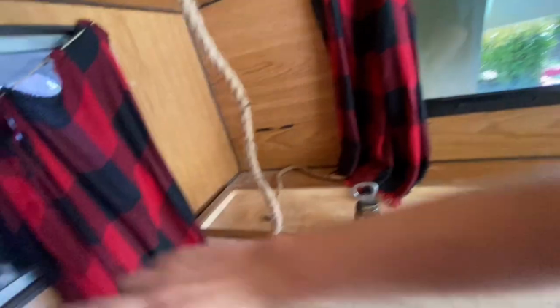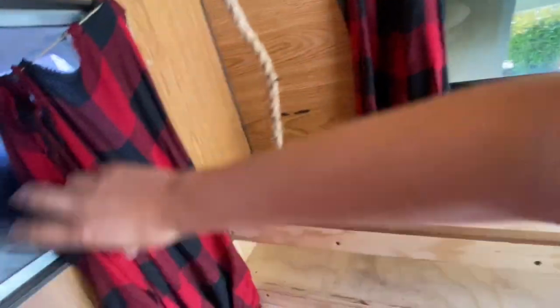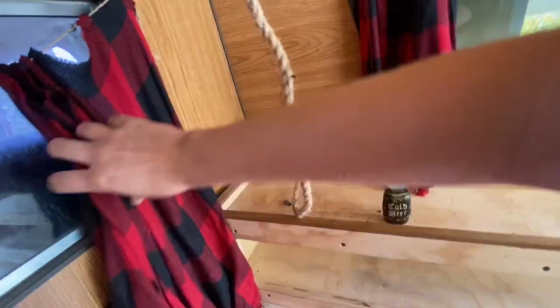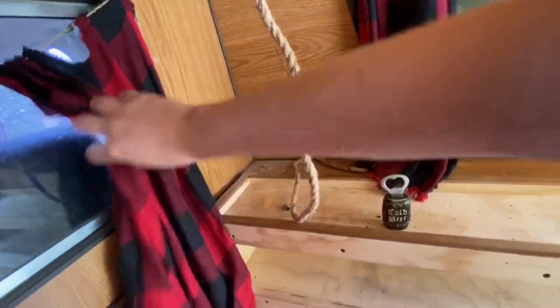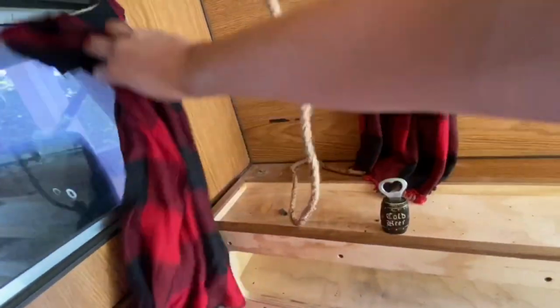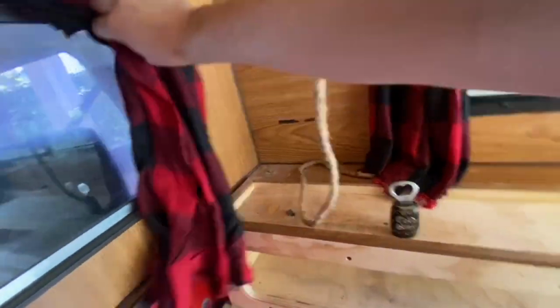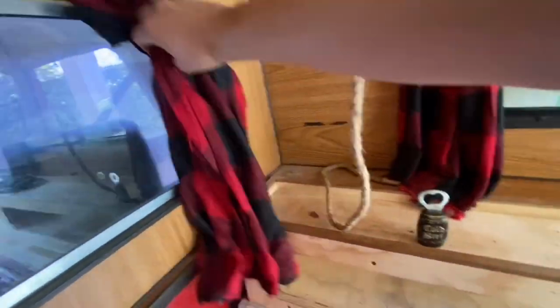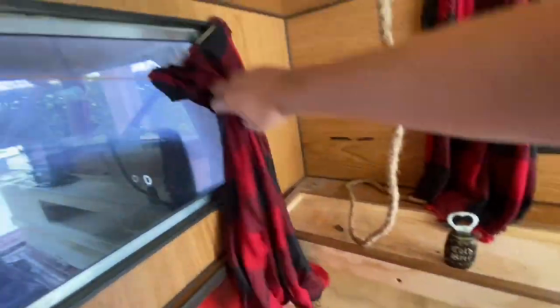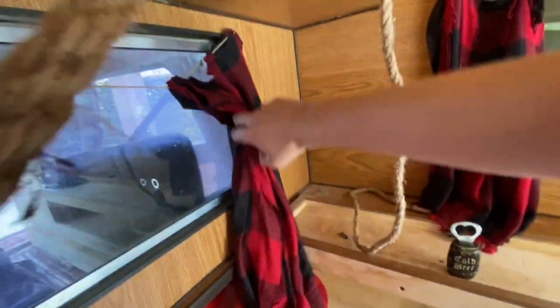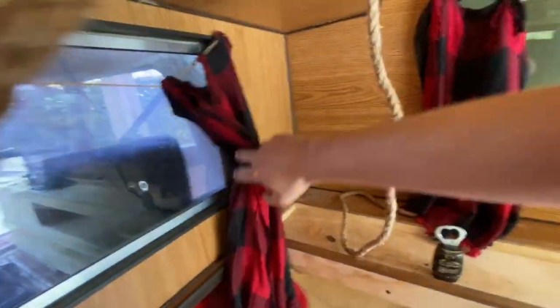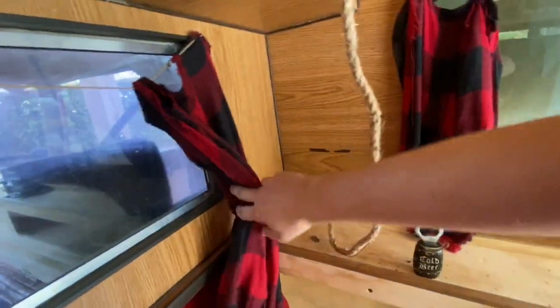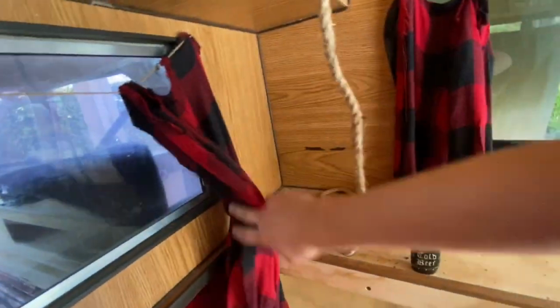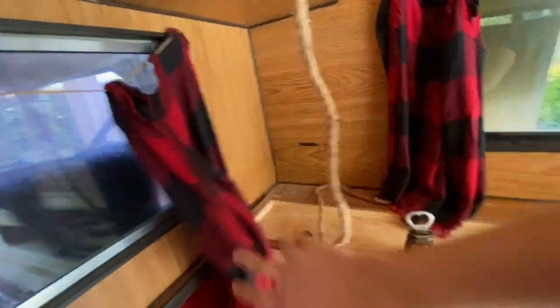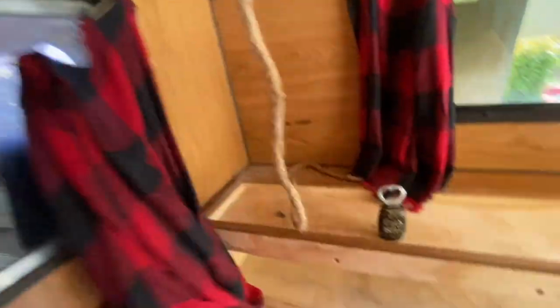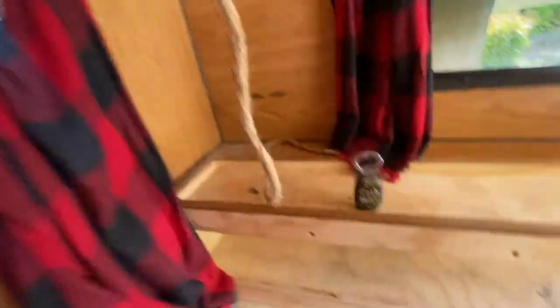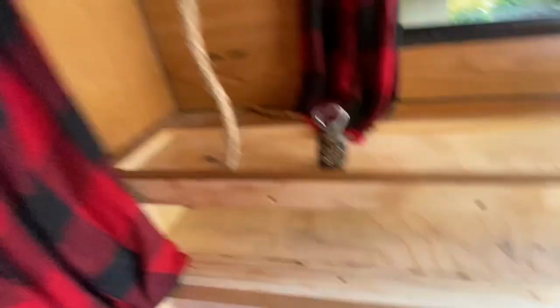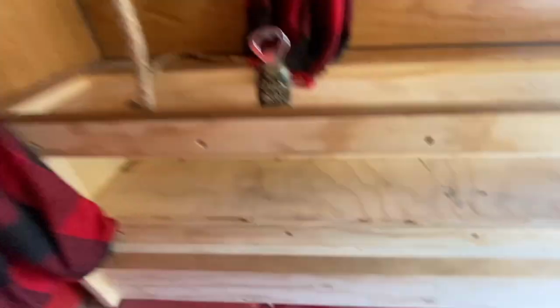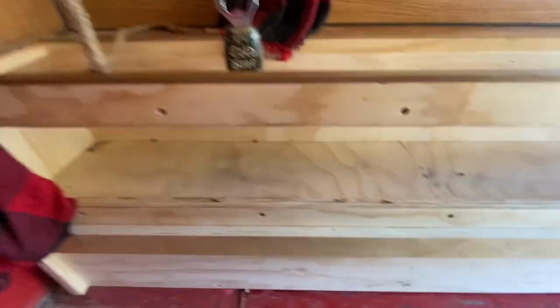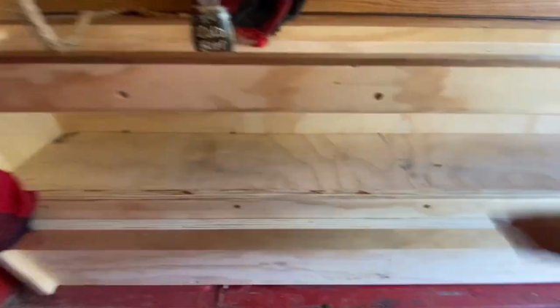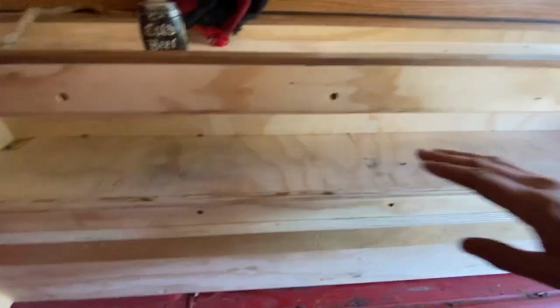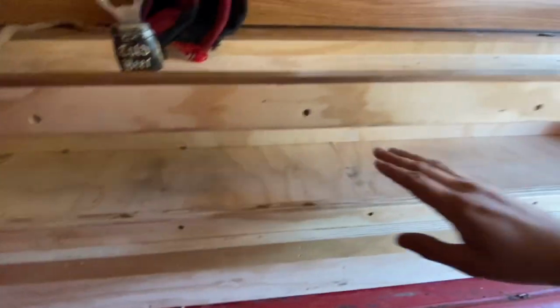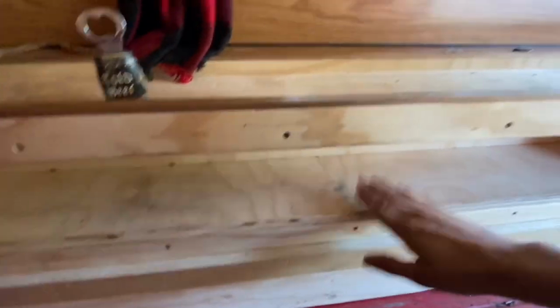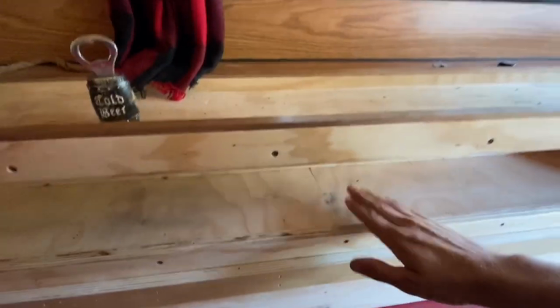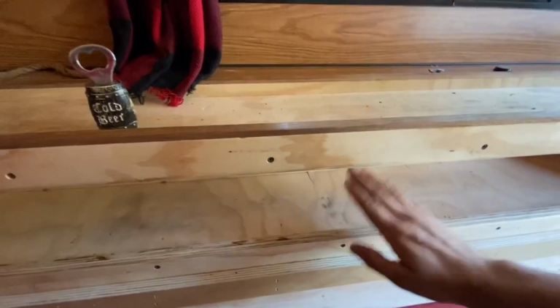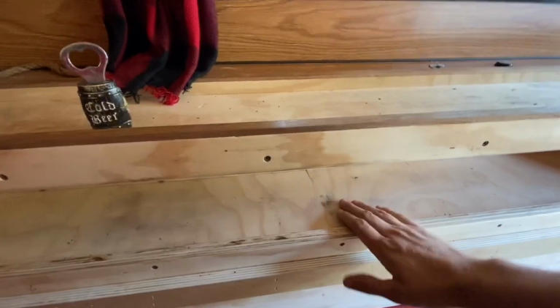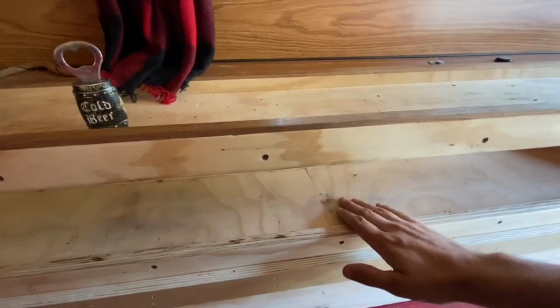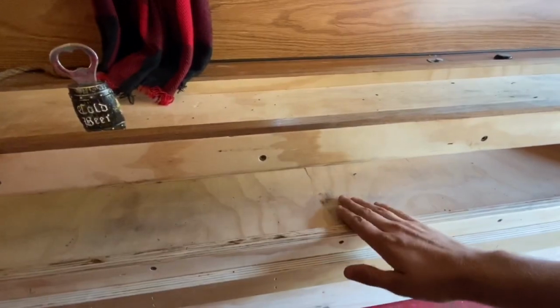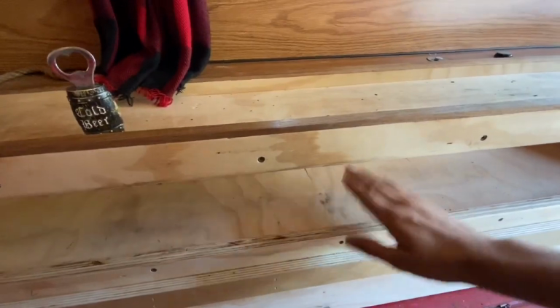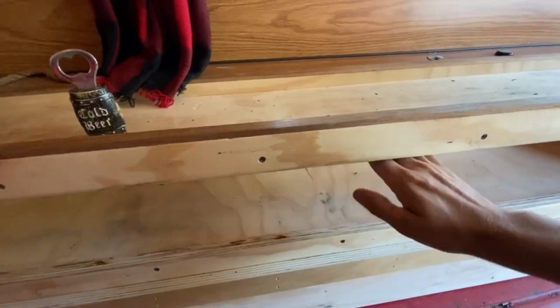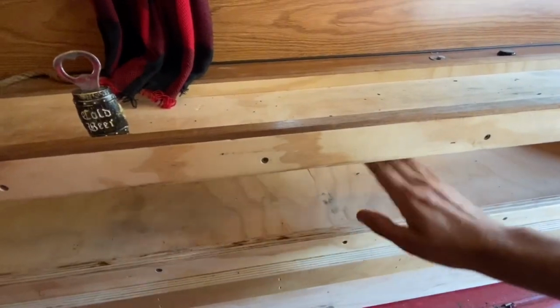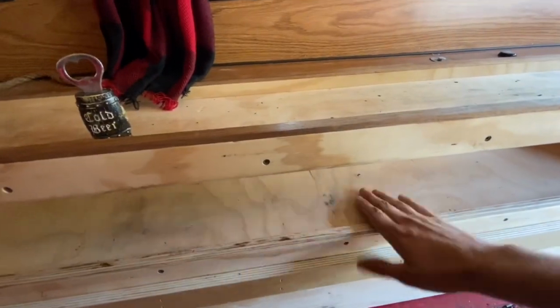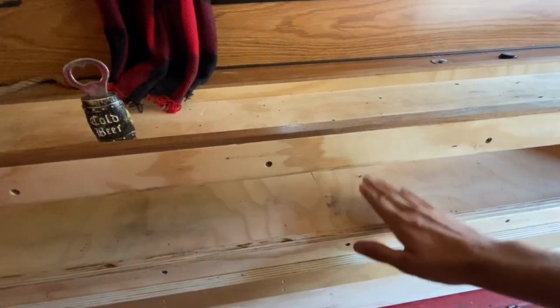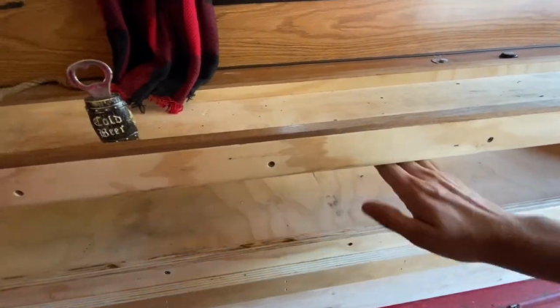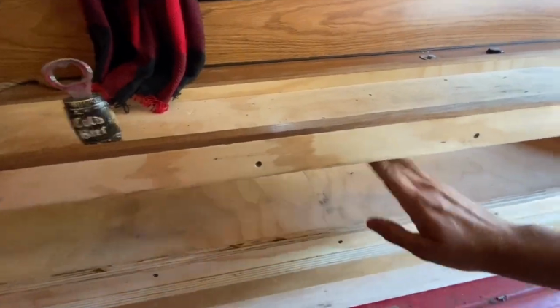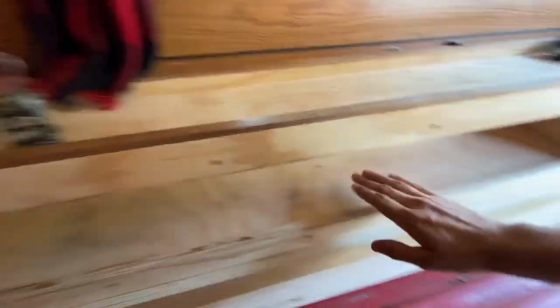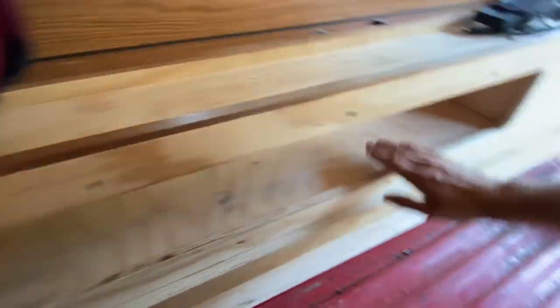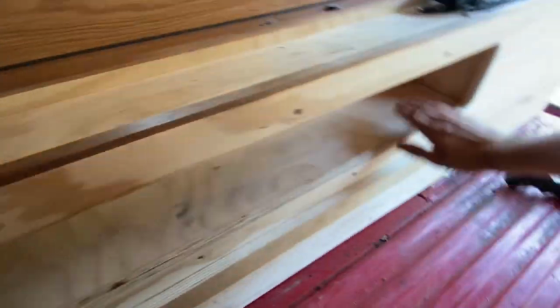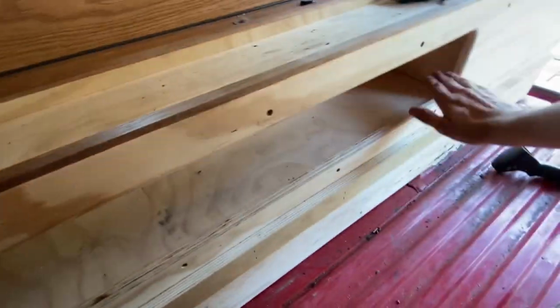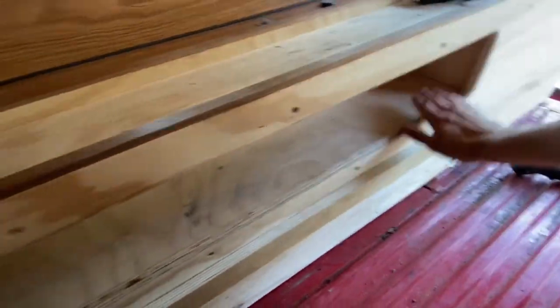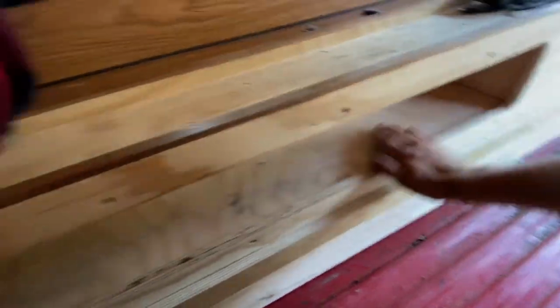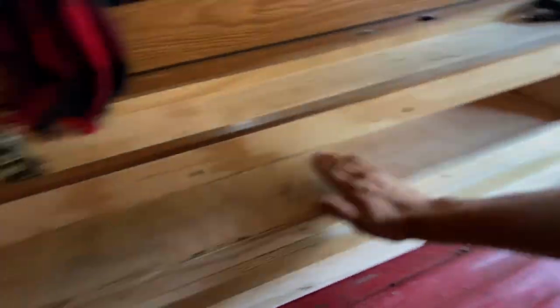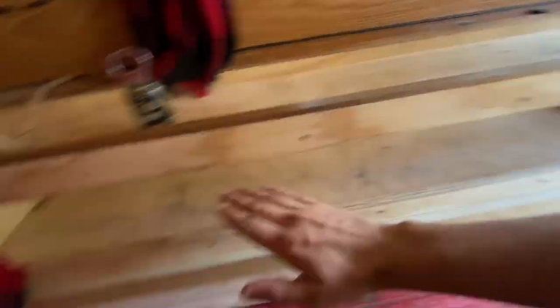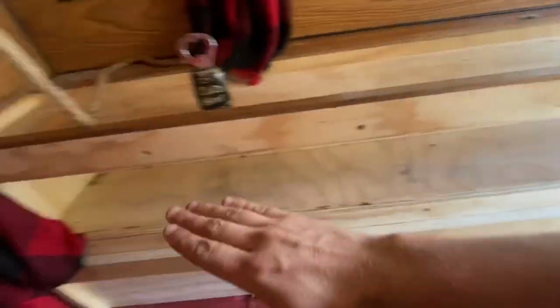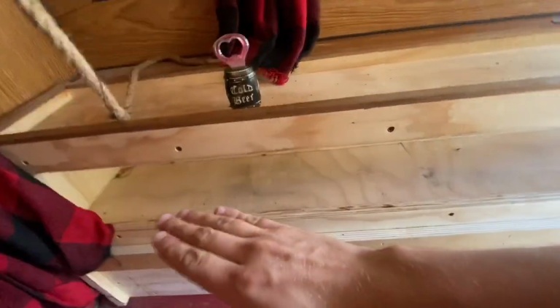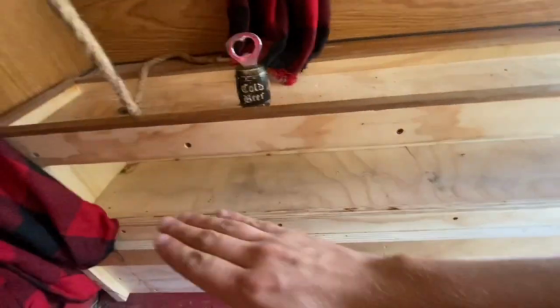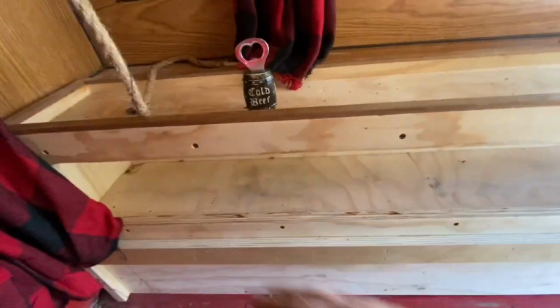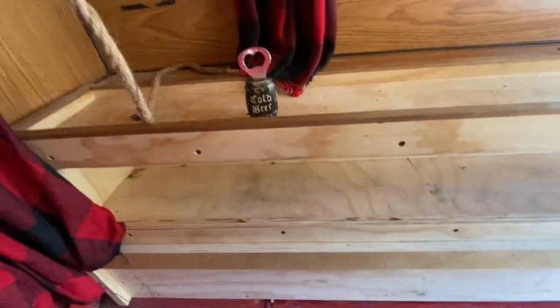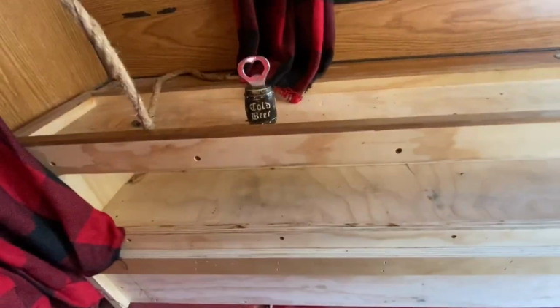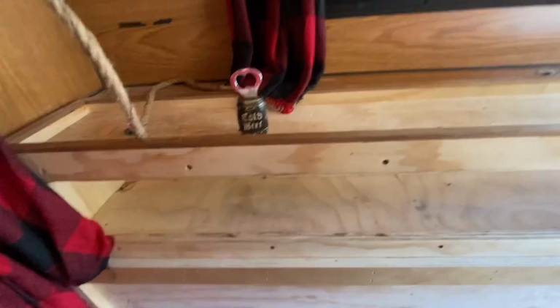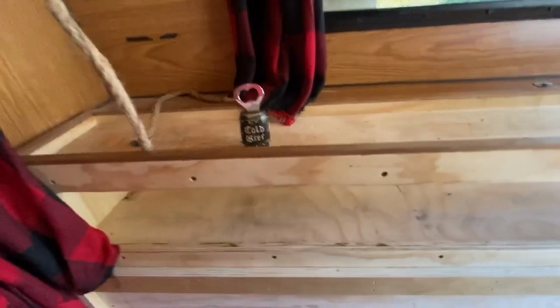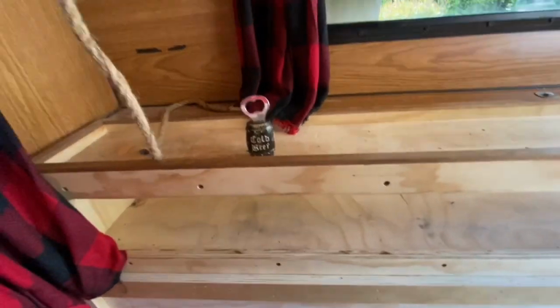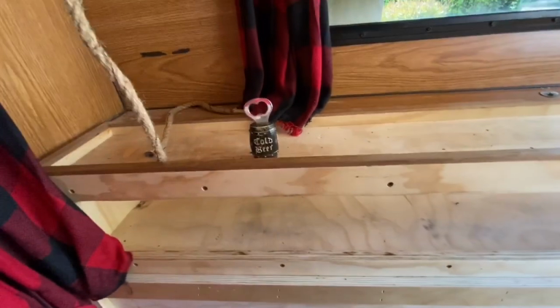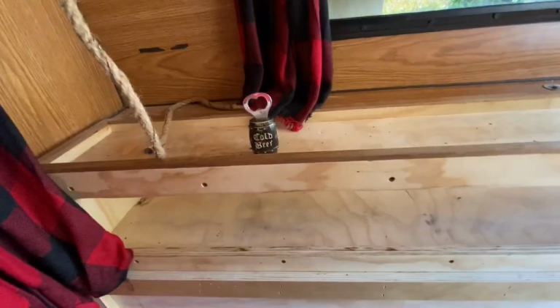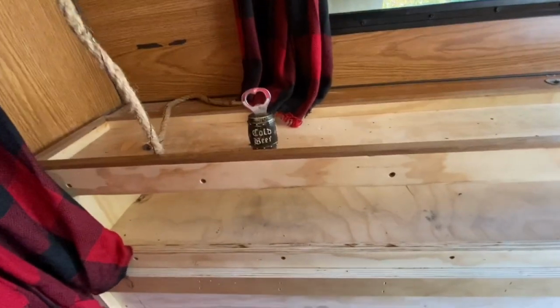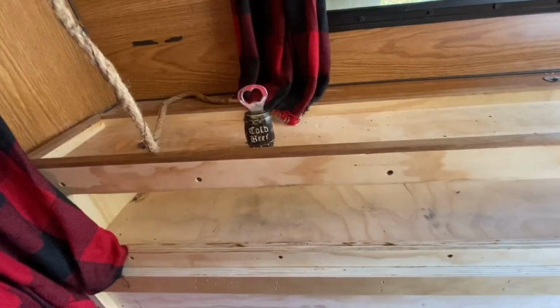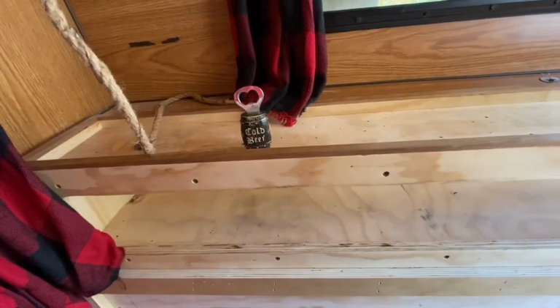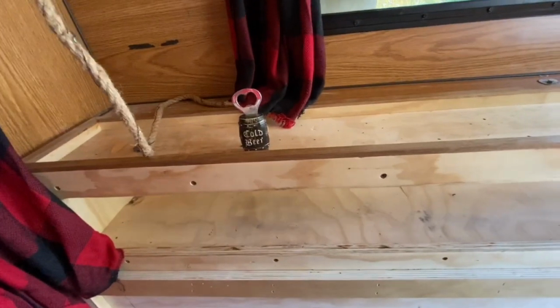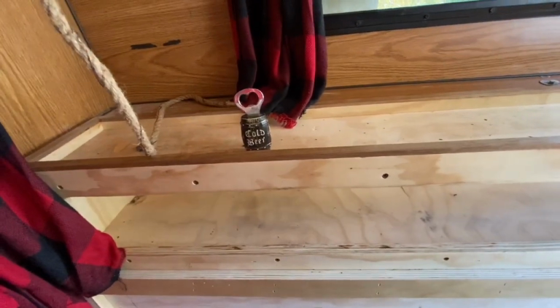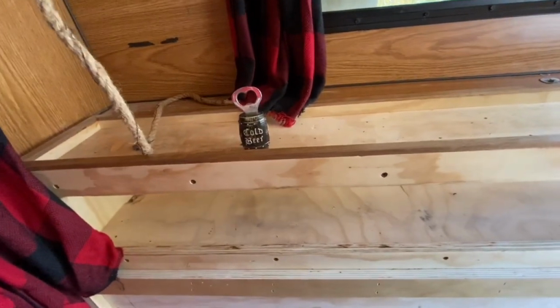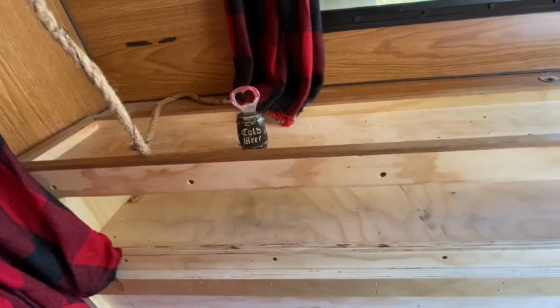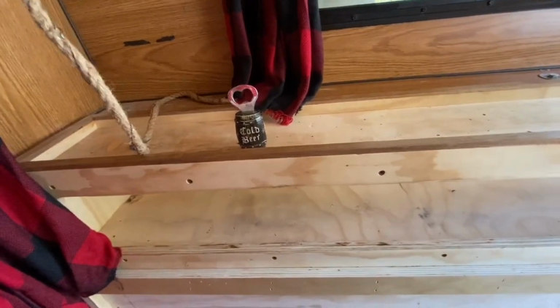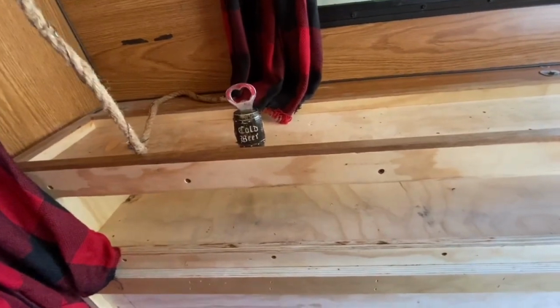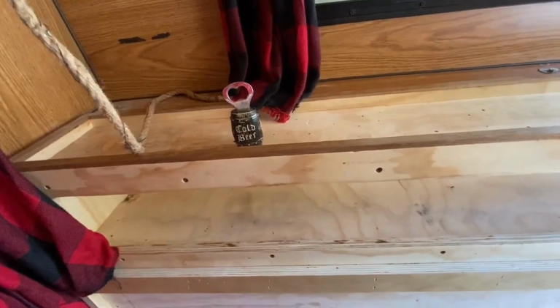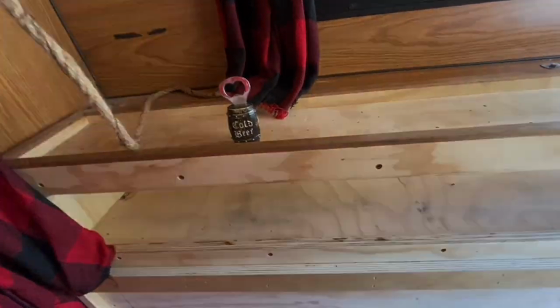We've got our homemade curtains and then this little cubby here. We'll see what goes there — I'm not sure yet.